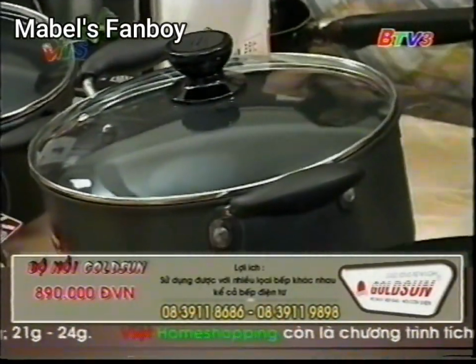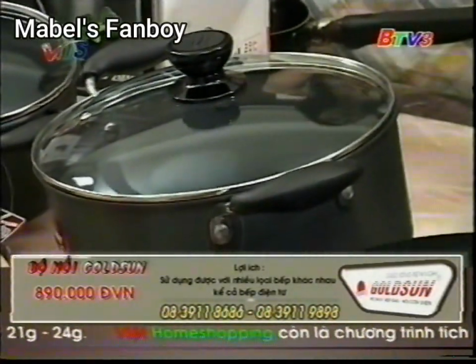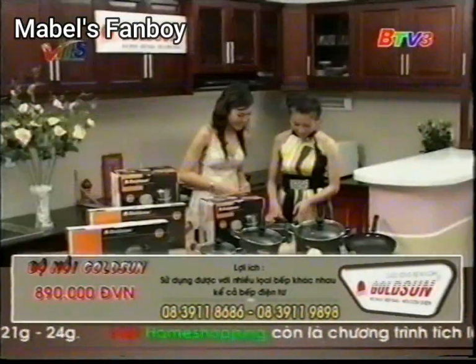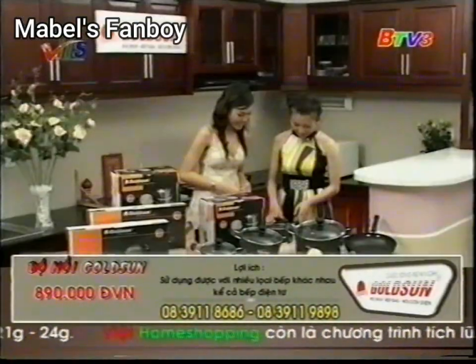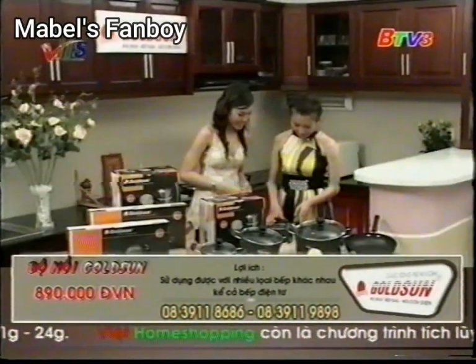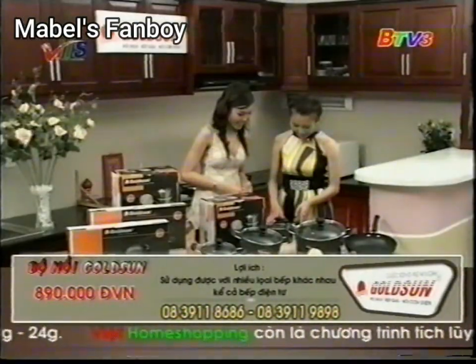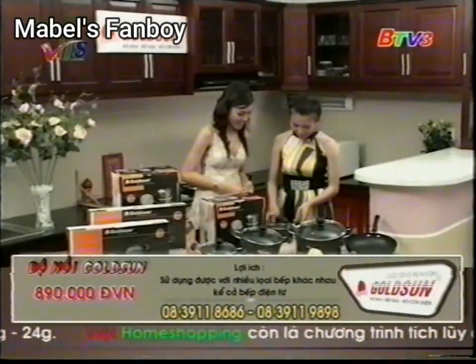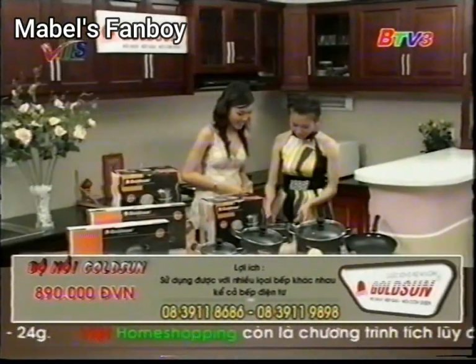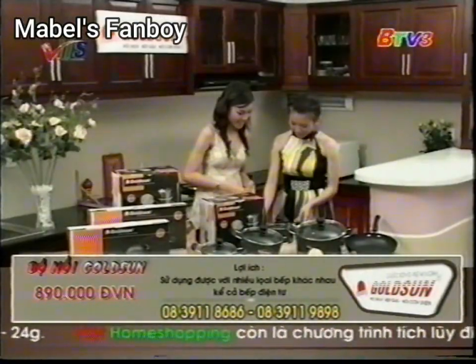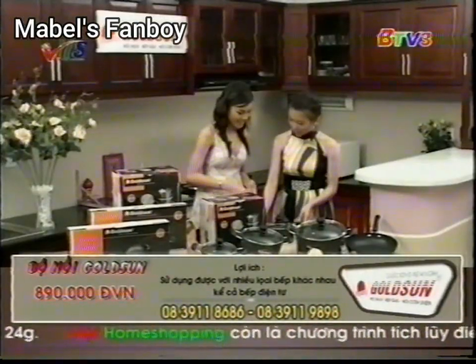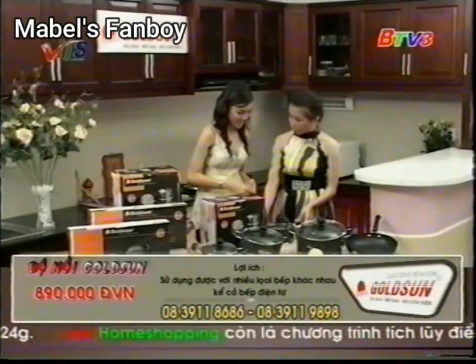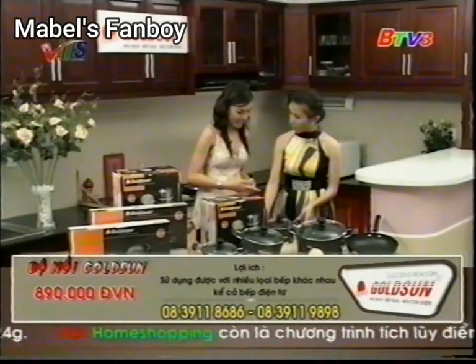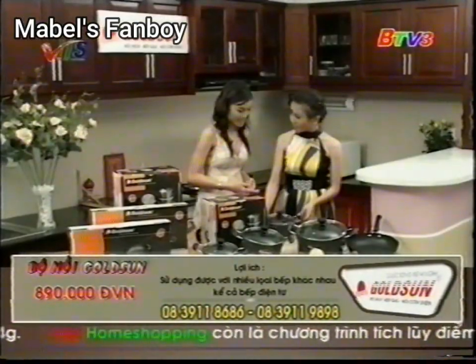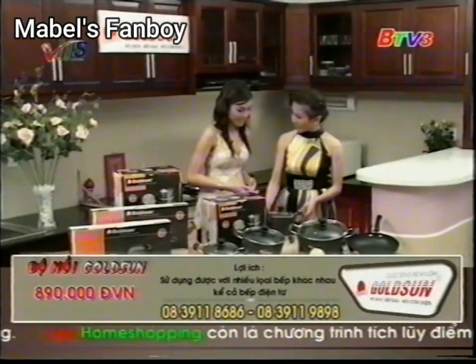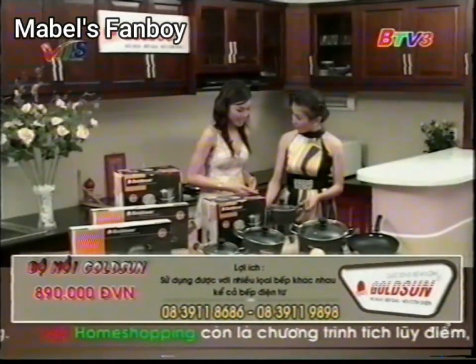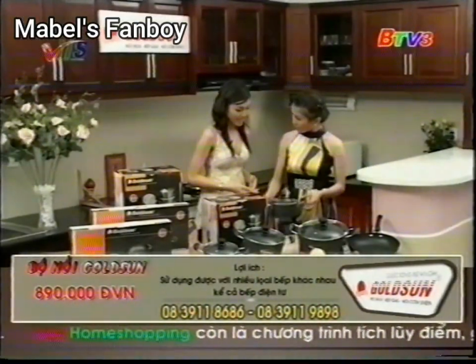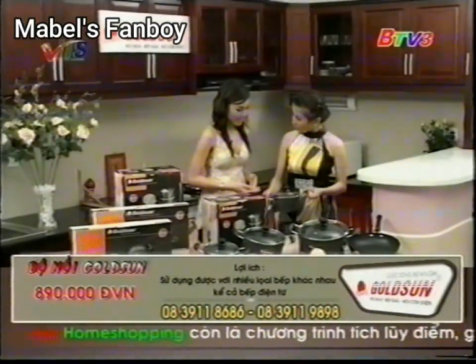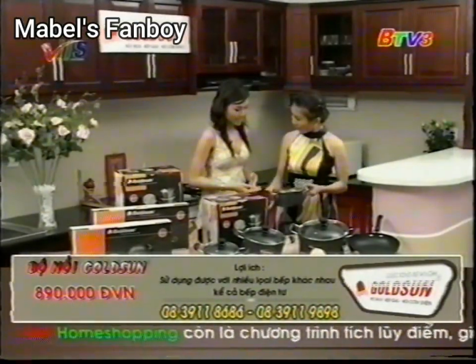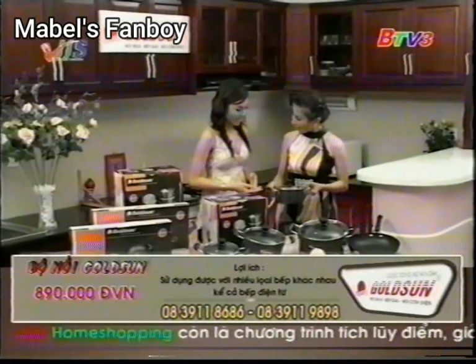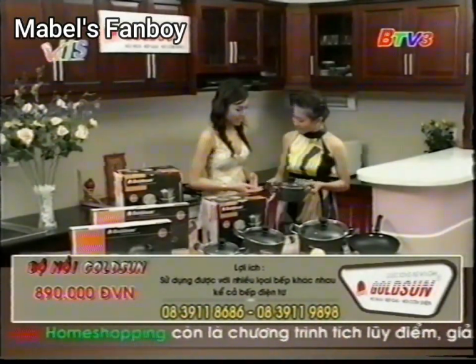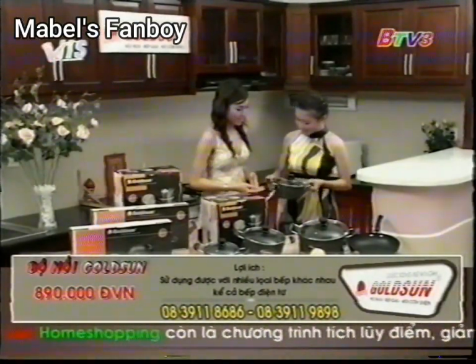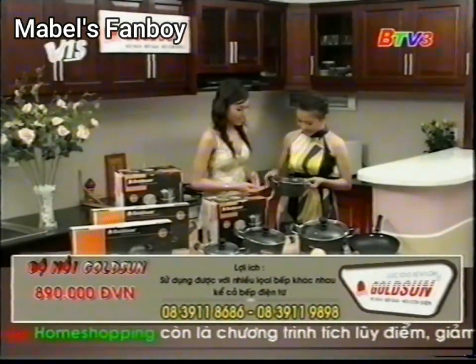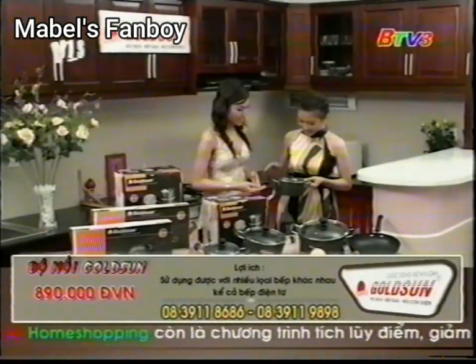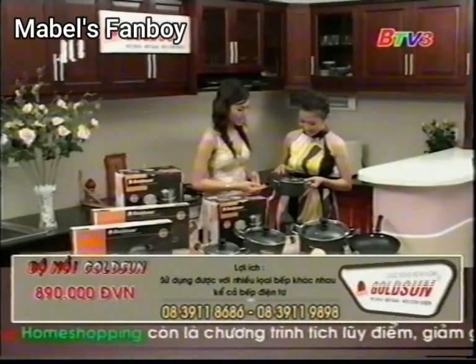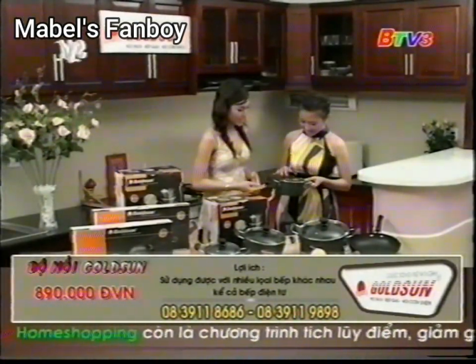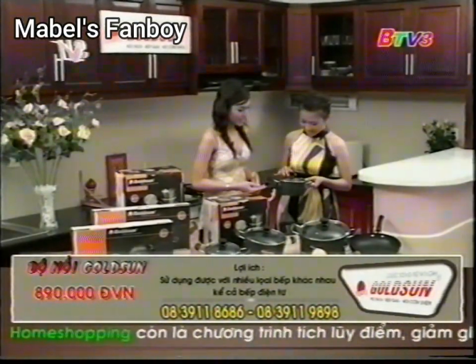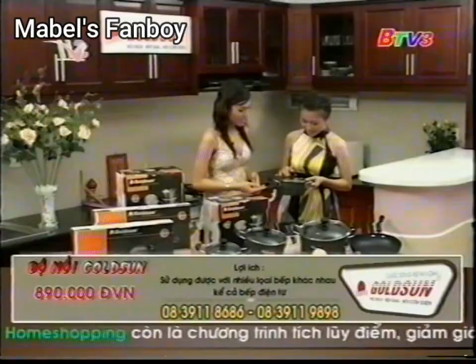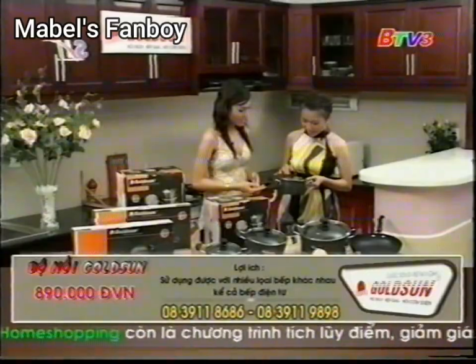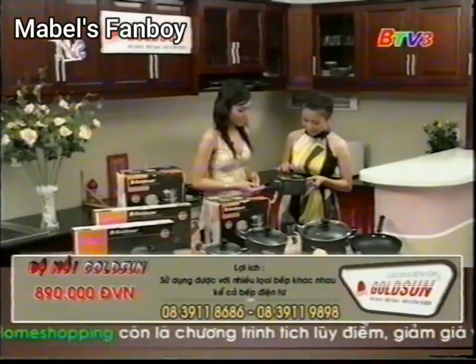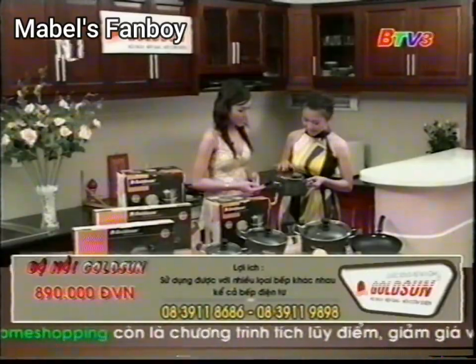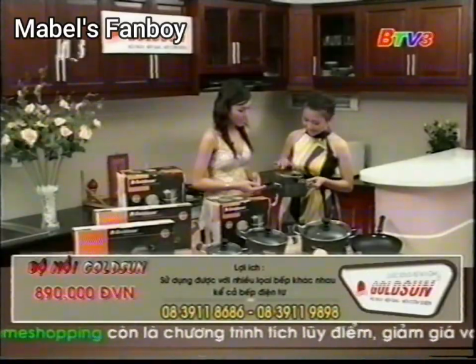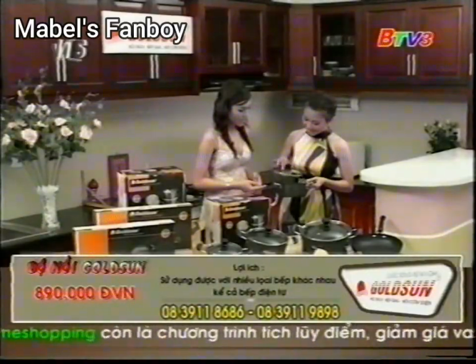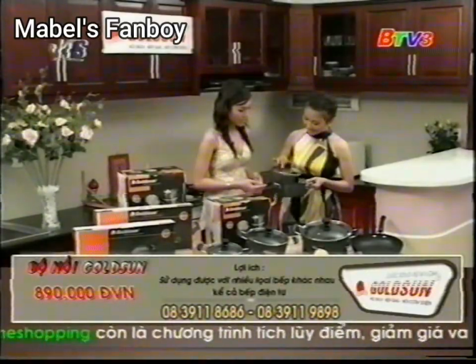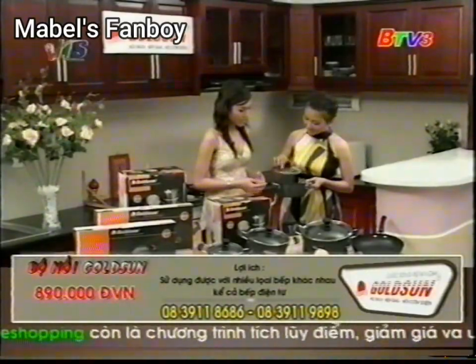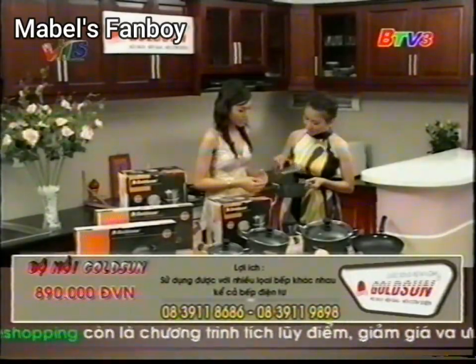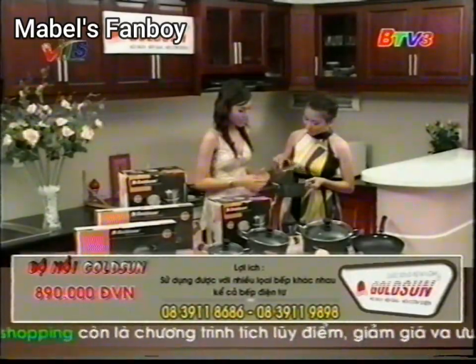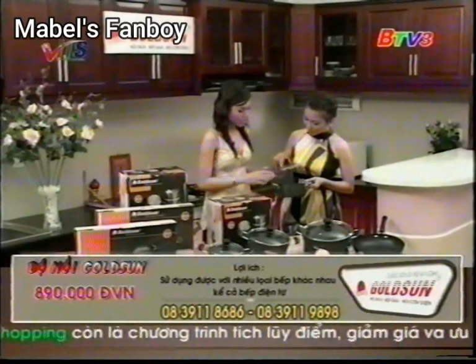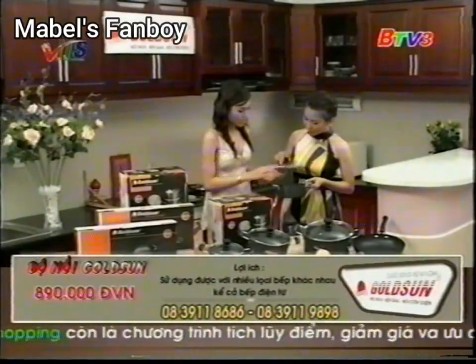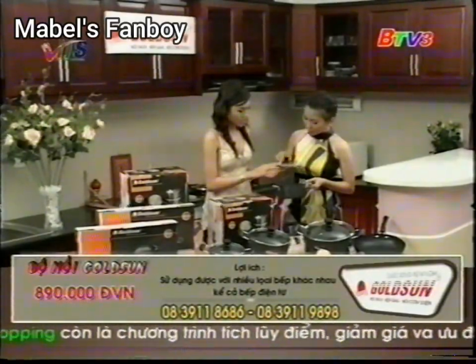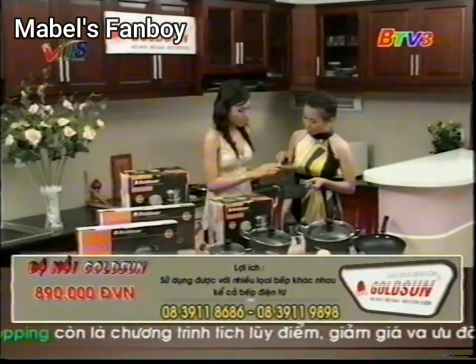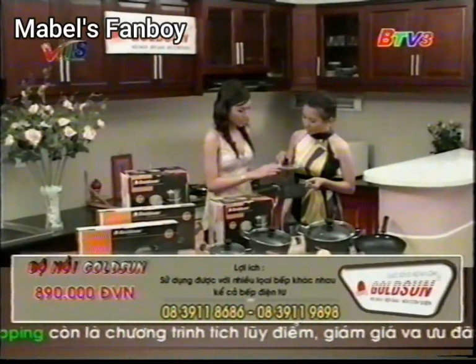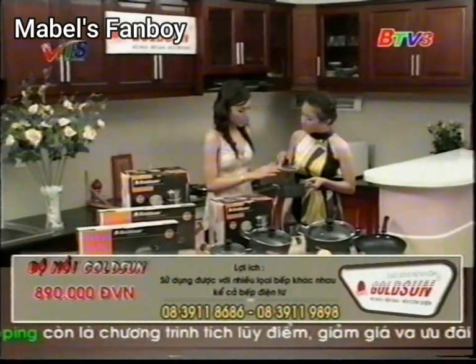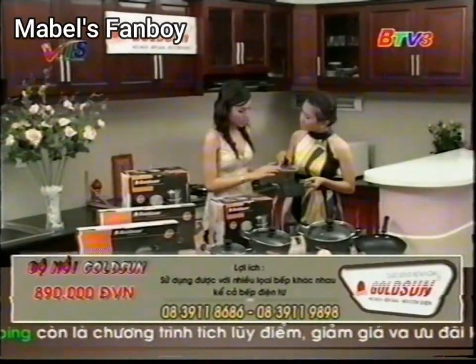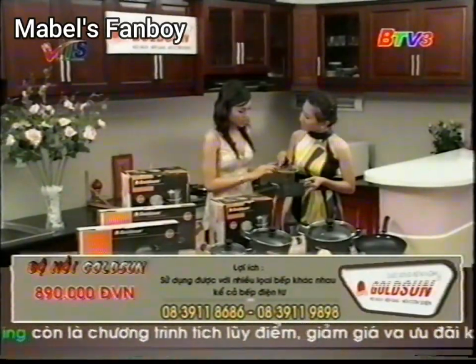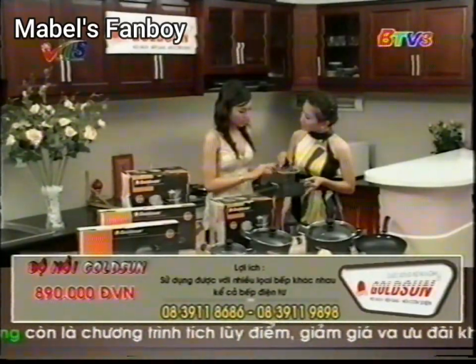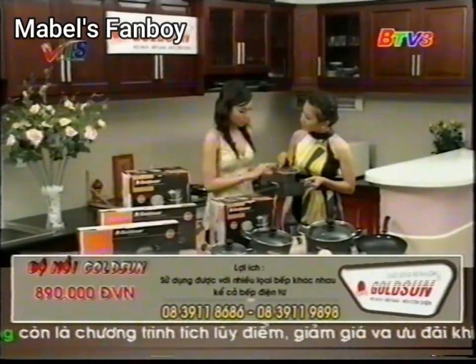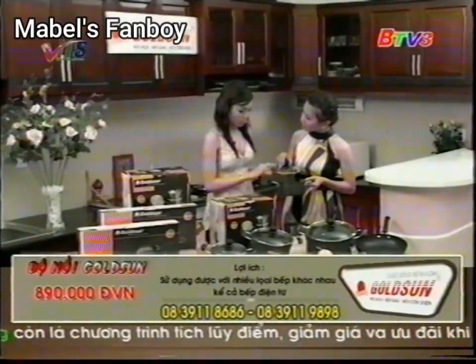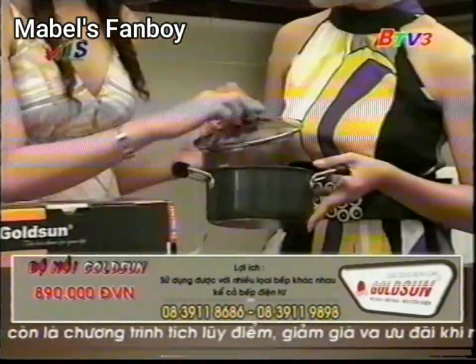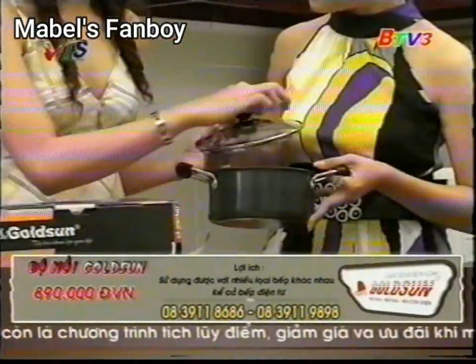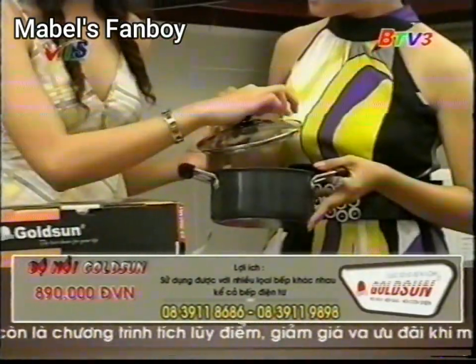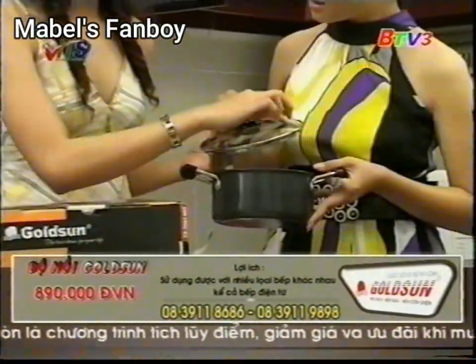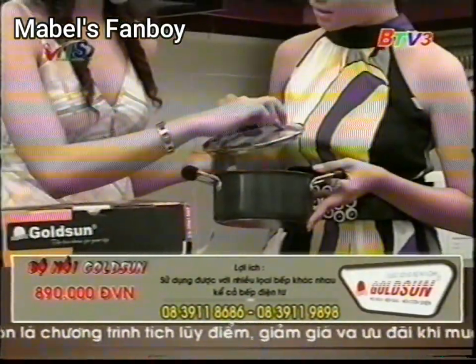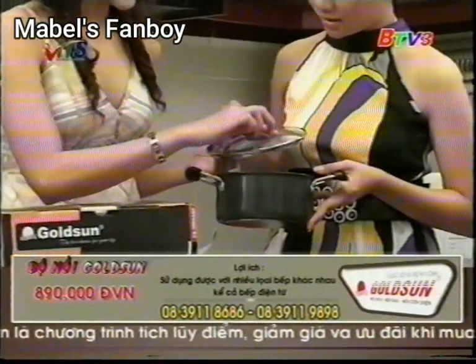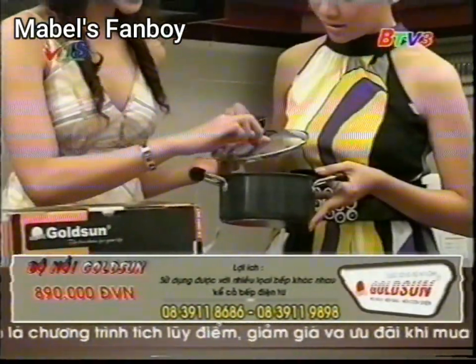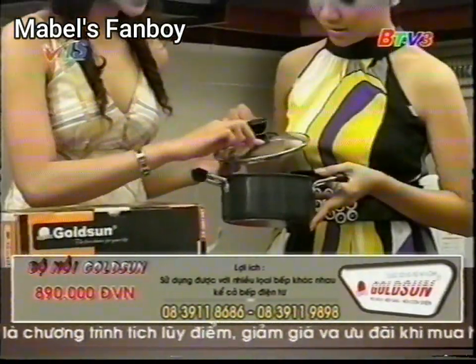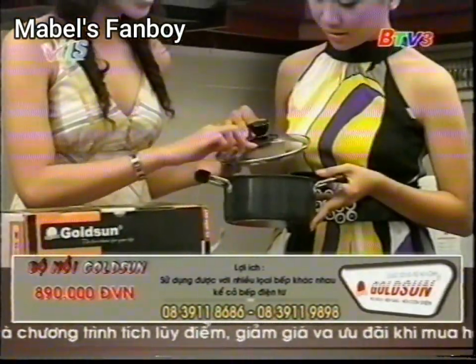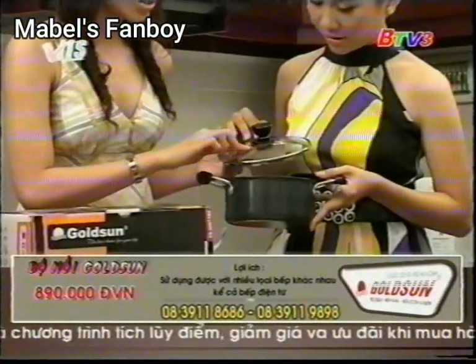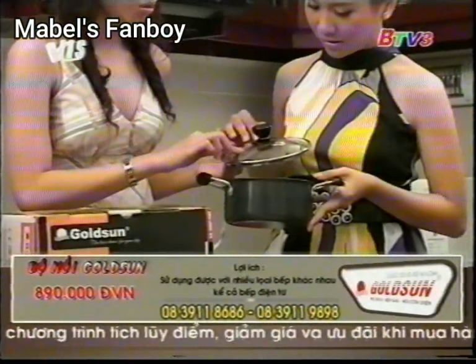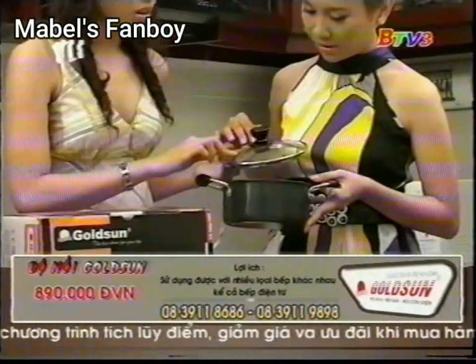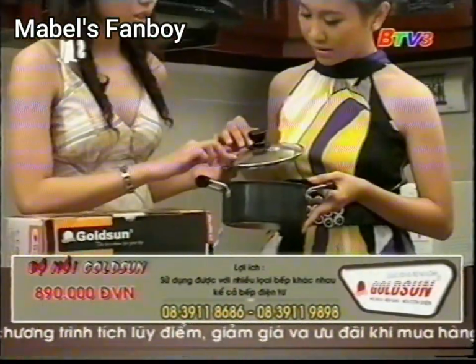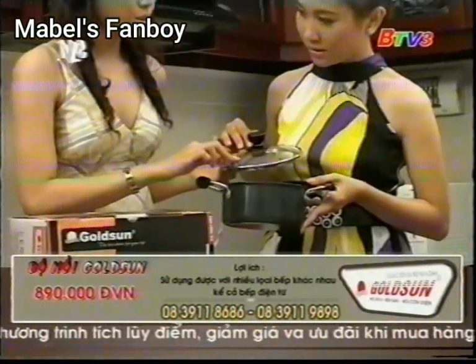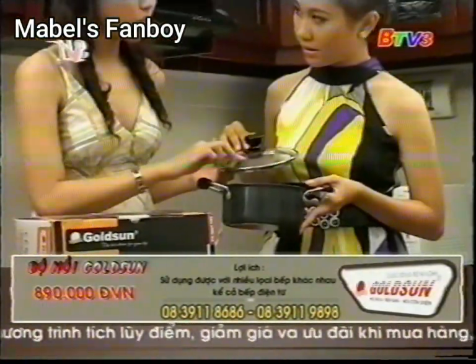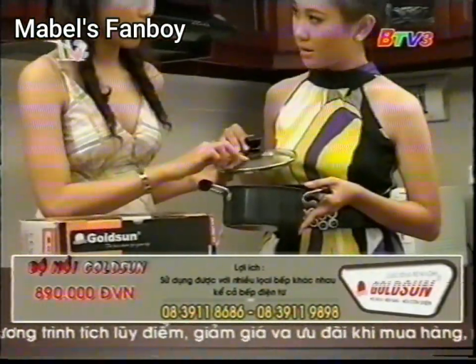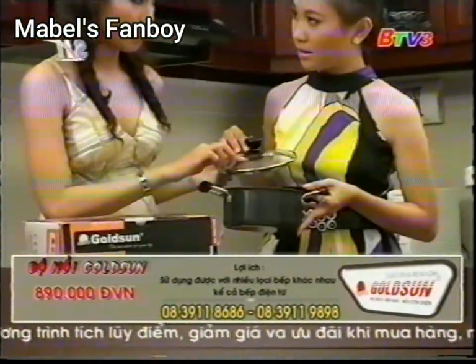Chị hỏi cái này nha, thông thường chị thấy nếu mà mình nấu mà bị nóng quá đó, chị sợ là cái kiến này nó không chịu nổi nó bị nứt không em? Cái kiến này là kiến chịu lực, chịu nhiệt.